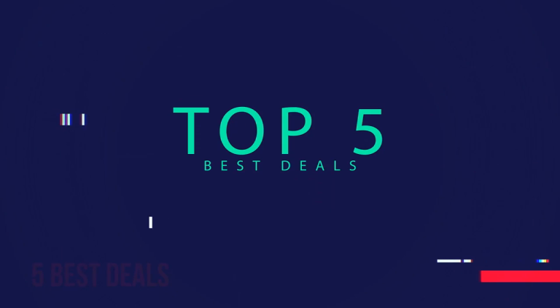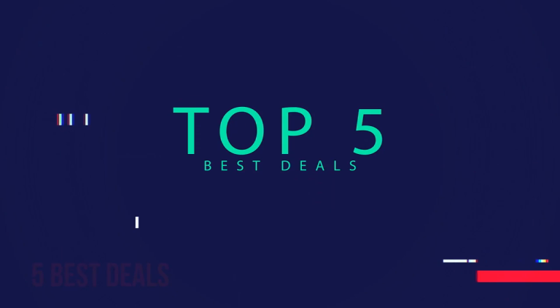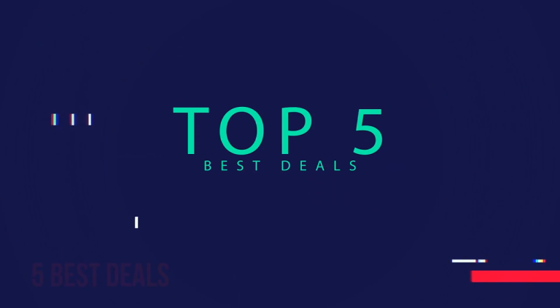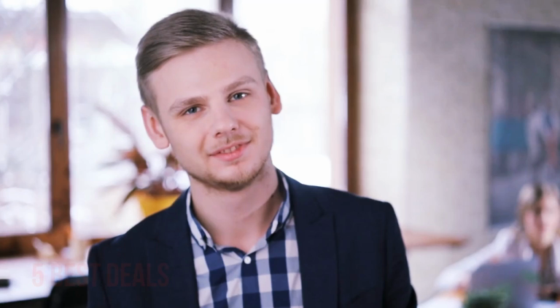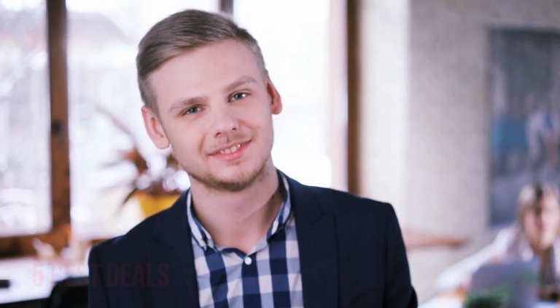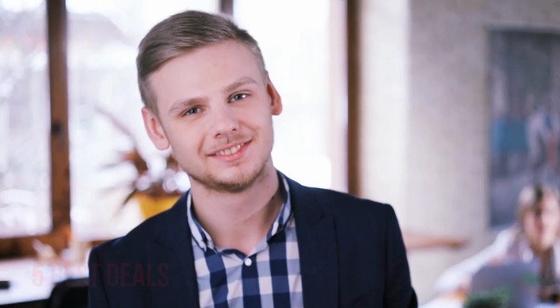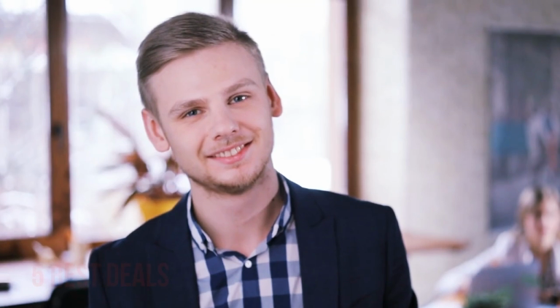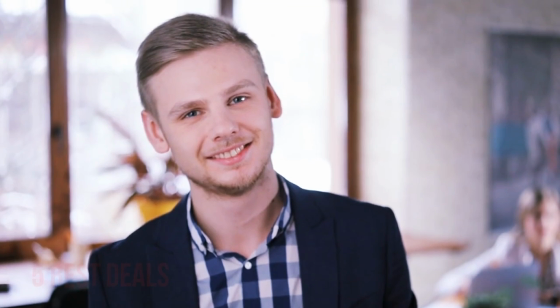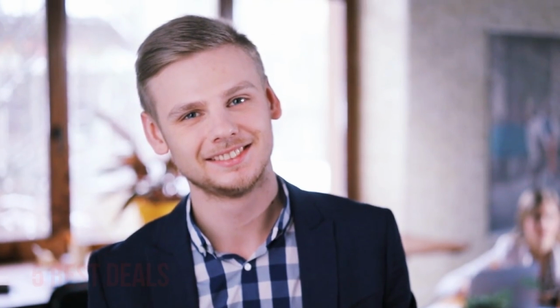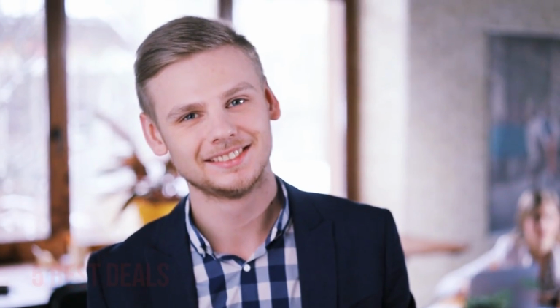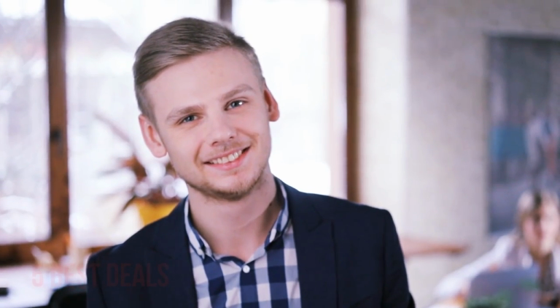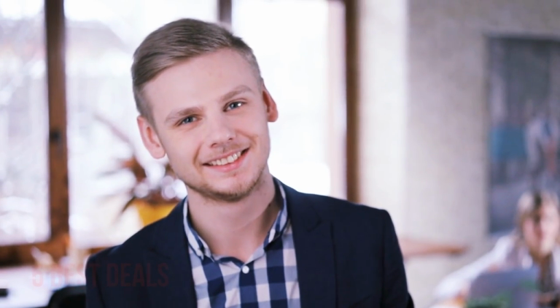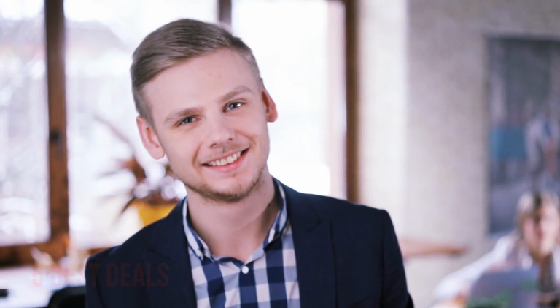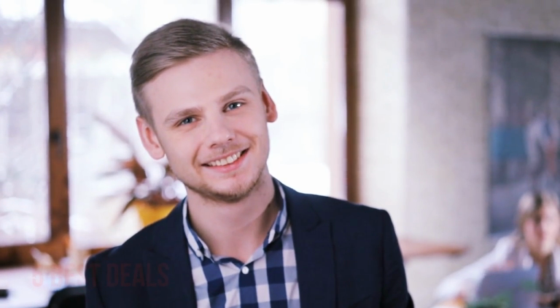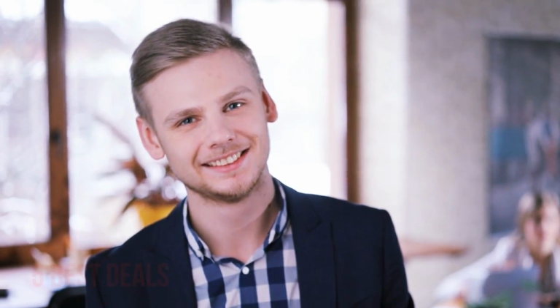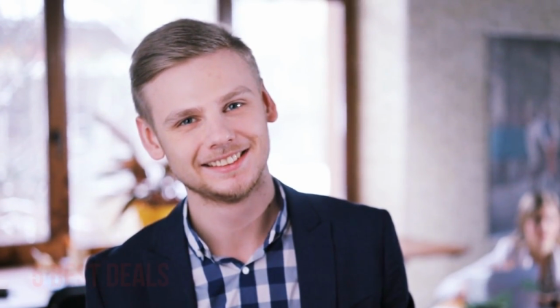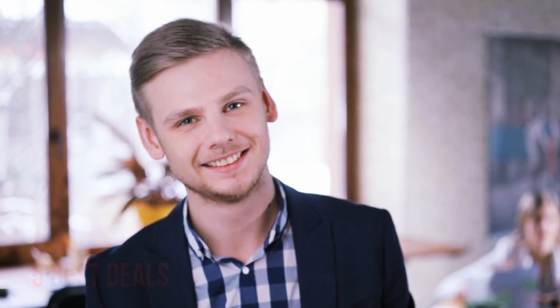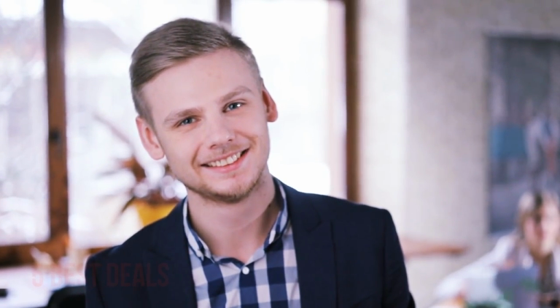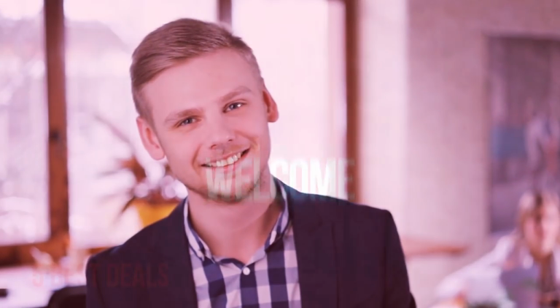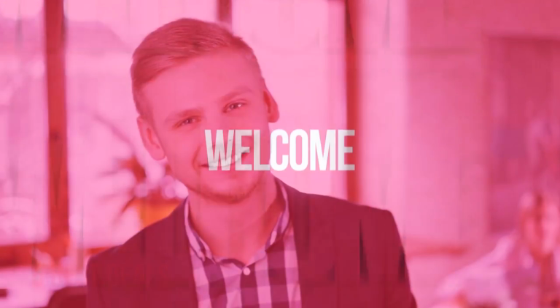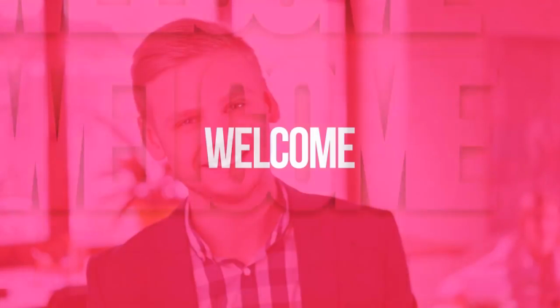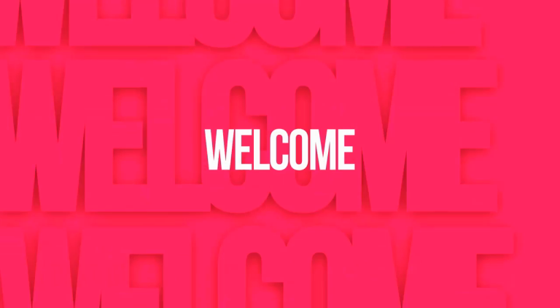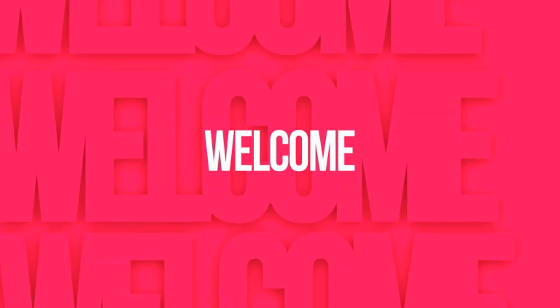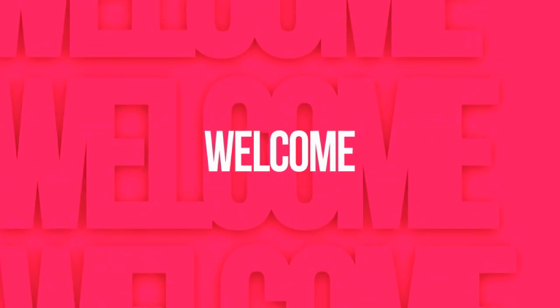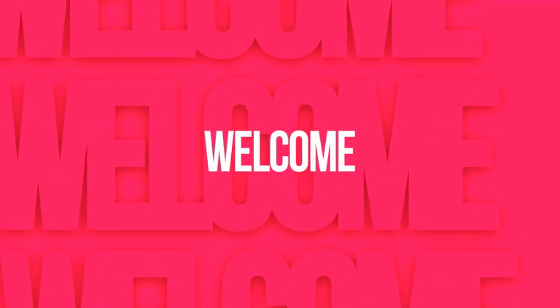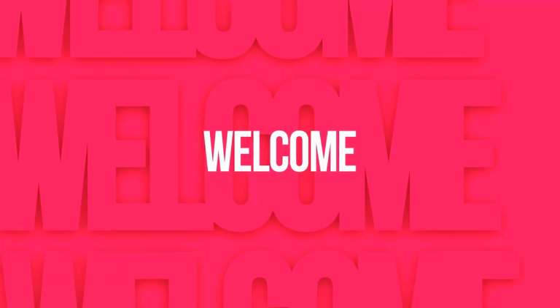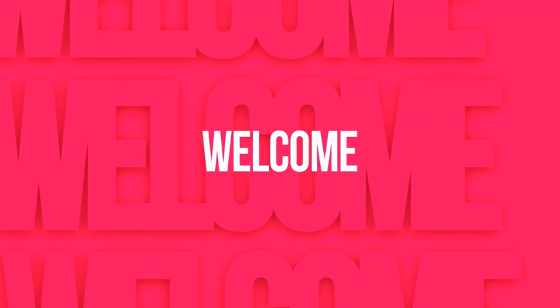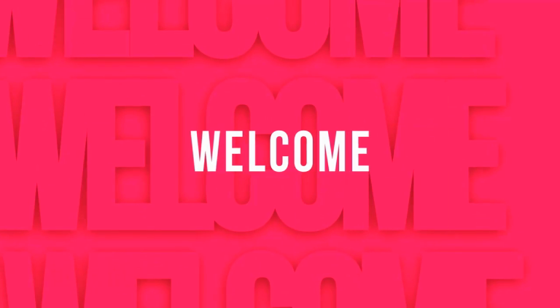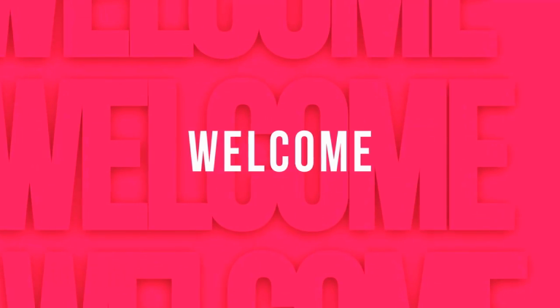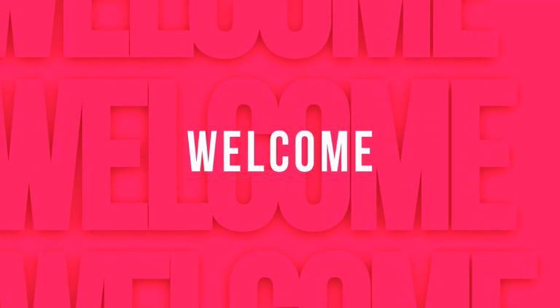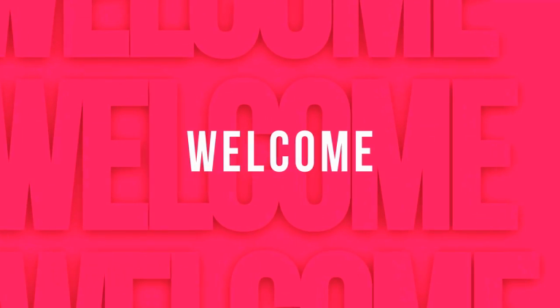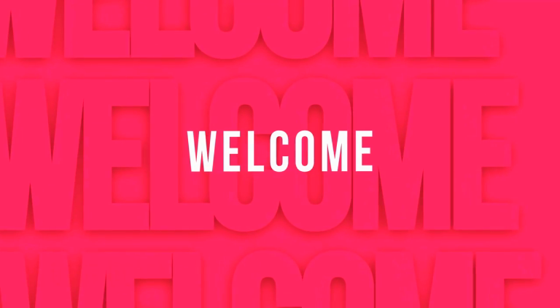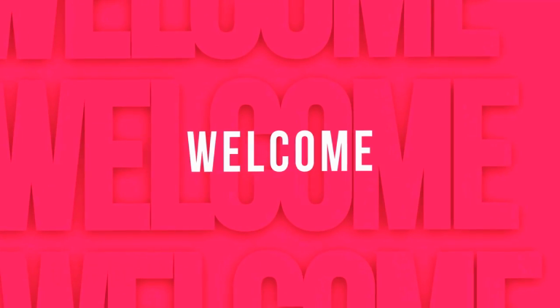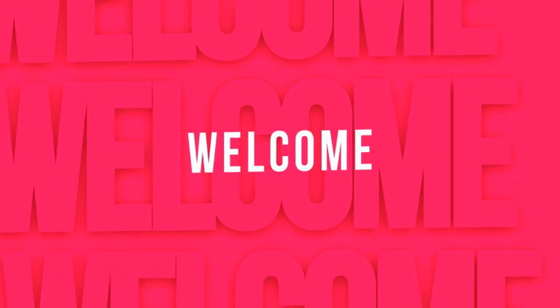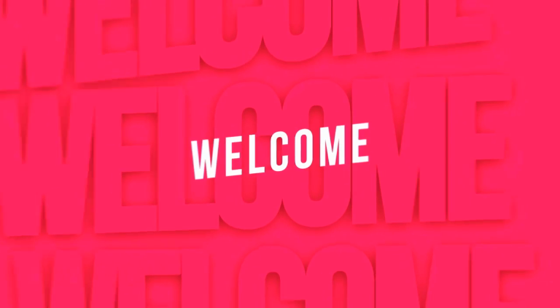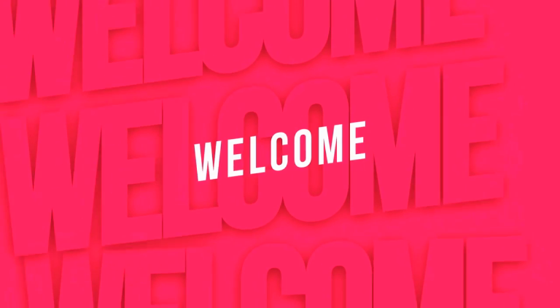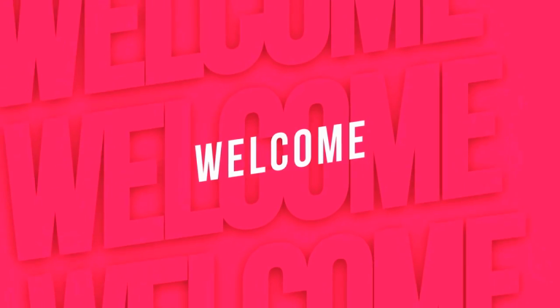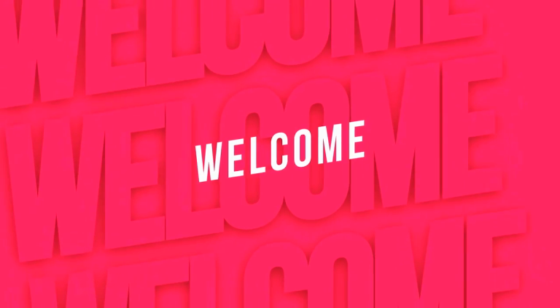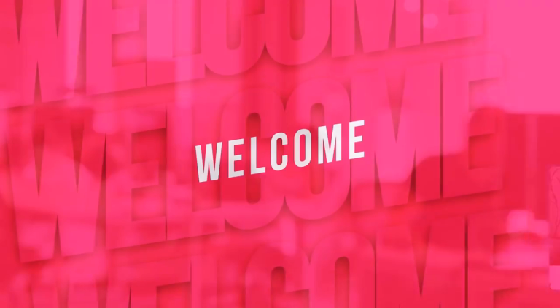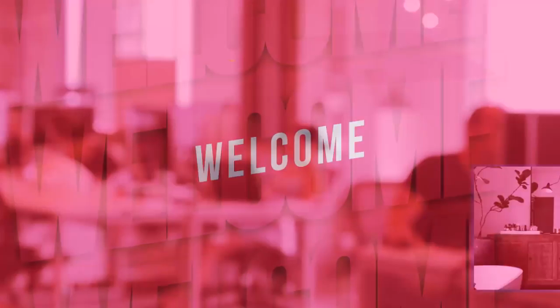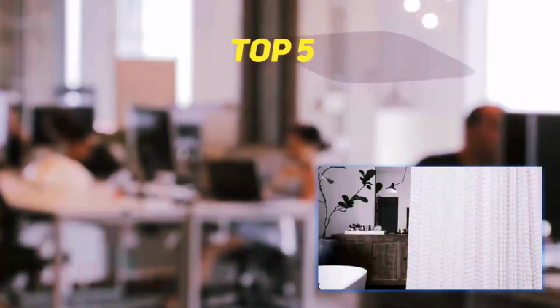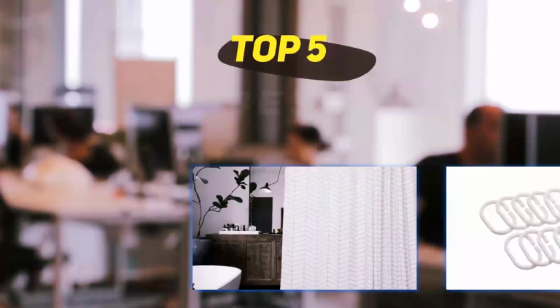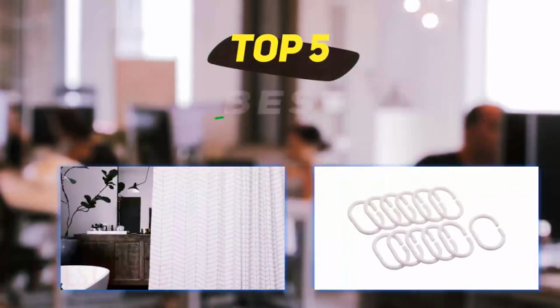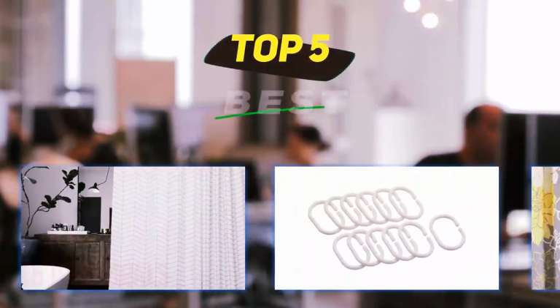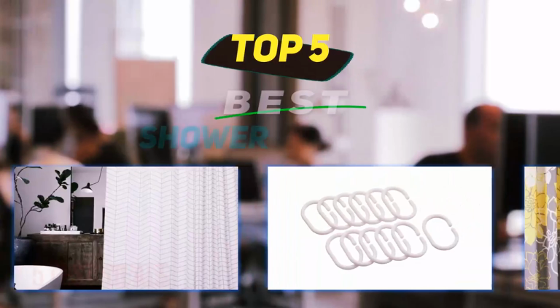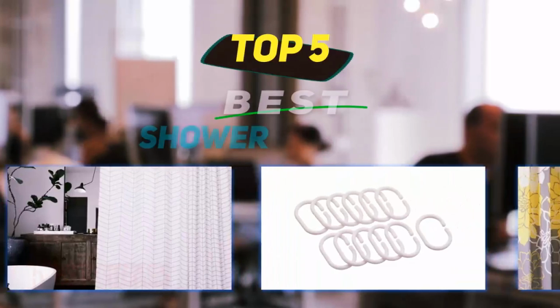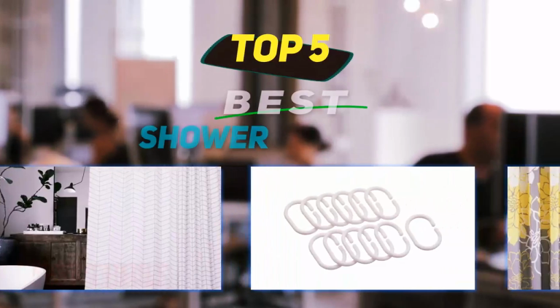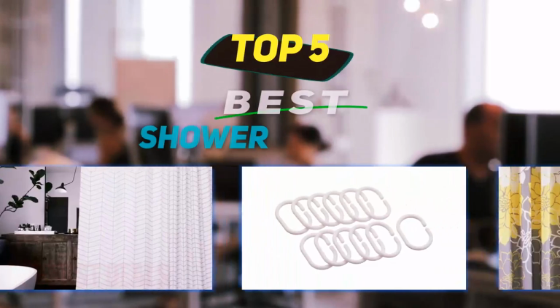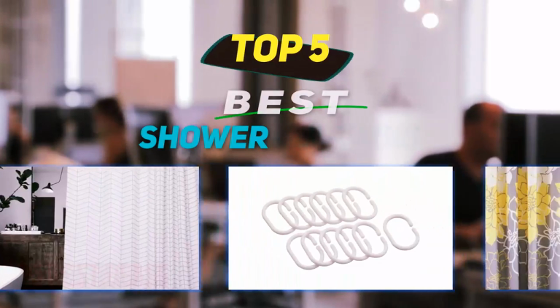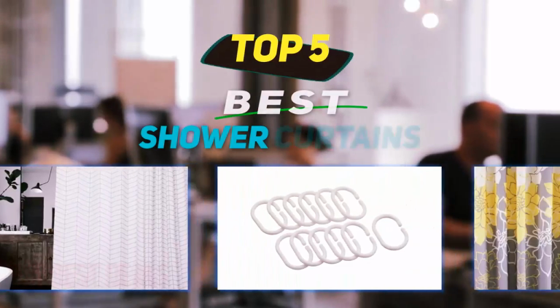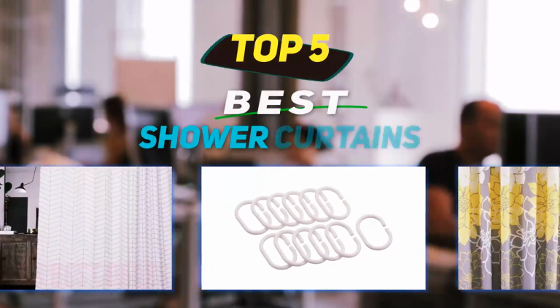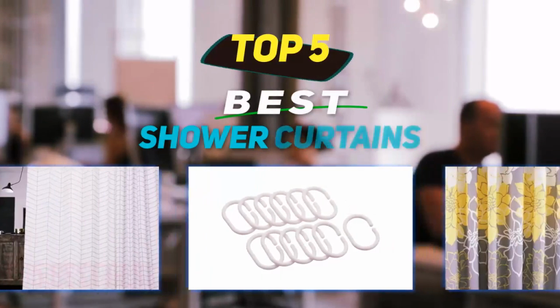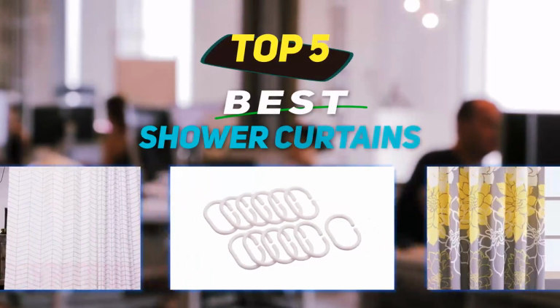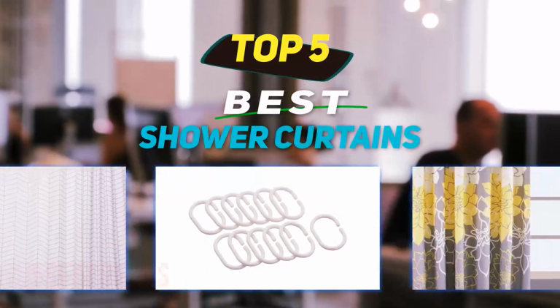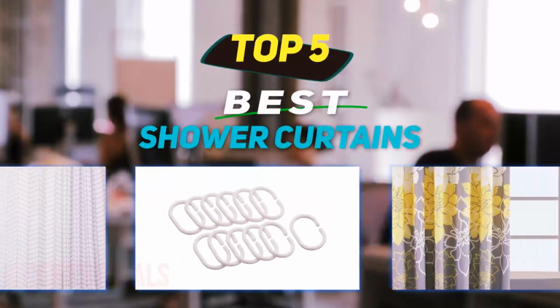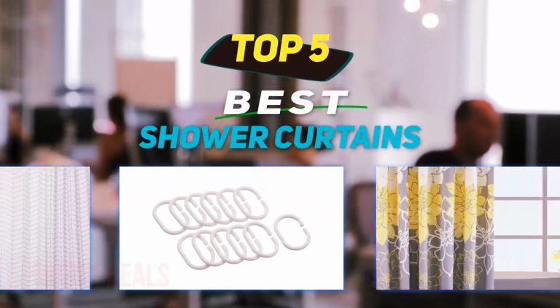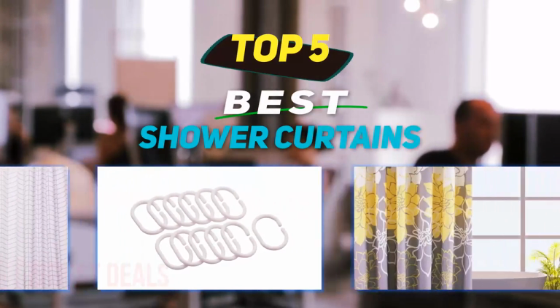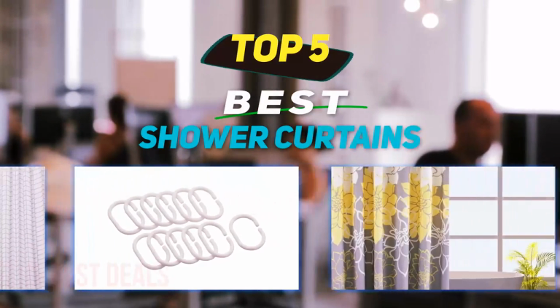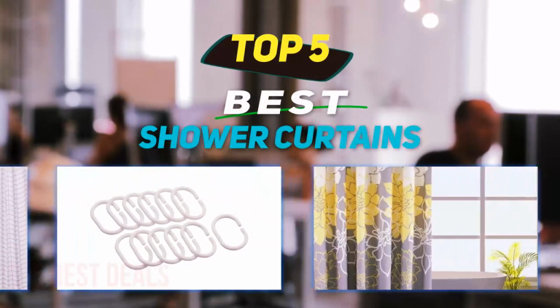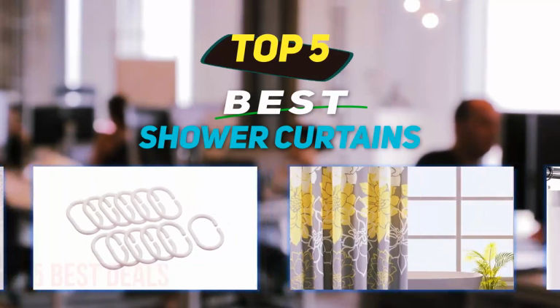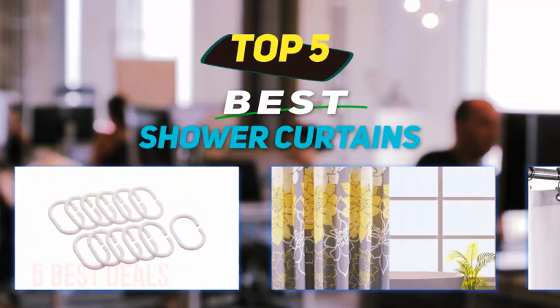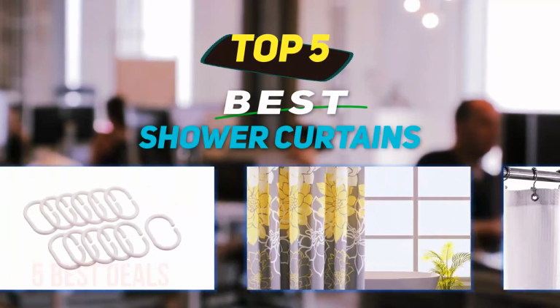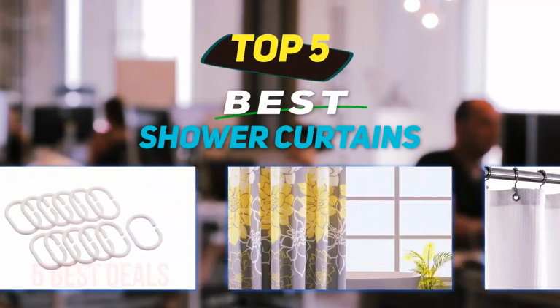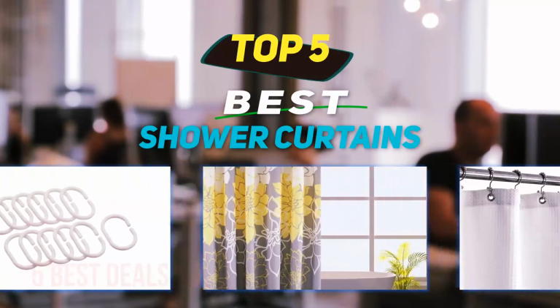Hey guys, welcome back to my channel. In this video I'm going to talk about the top five best shower curtains.